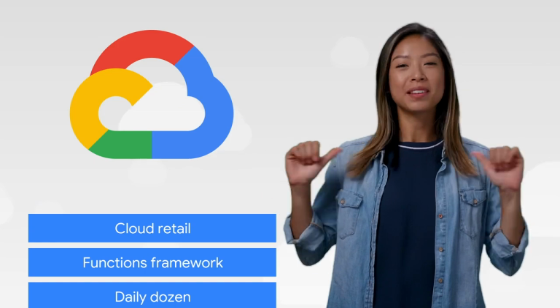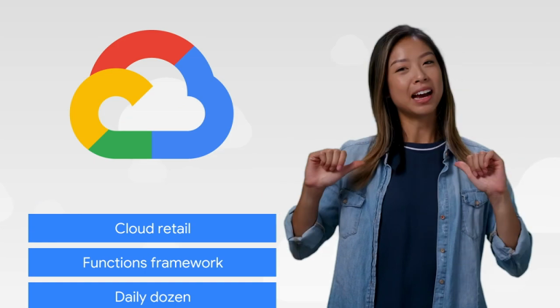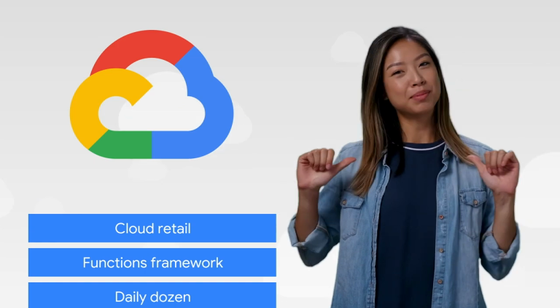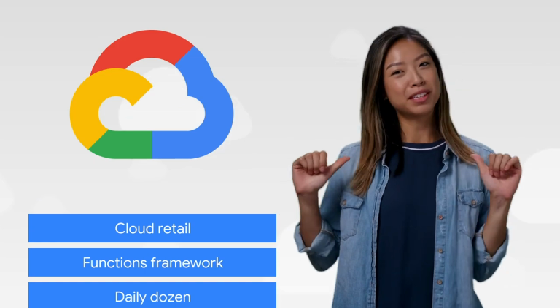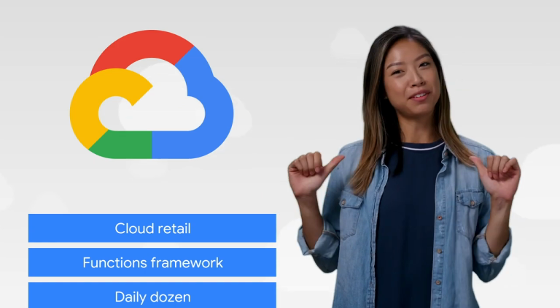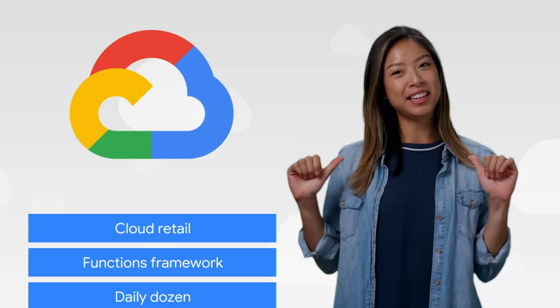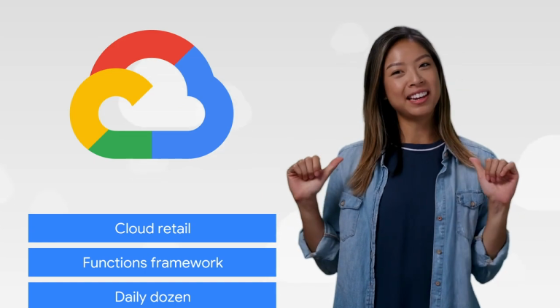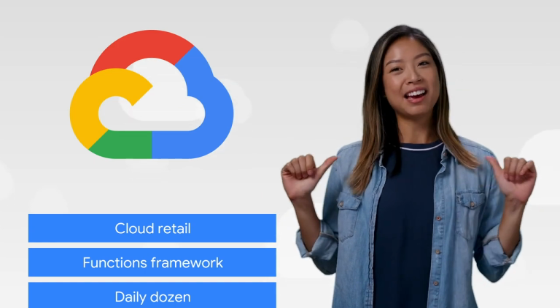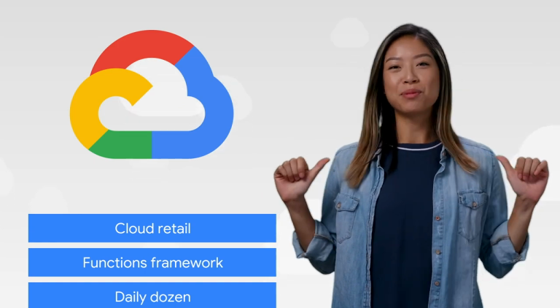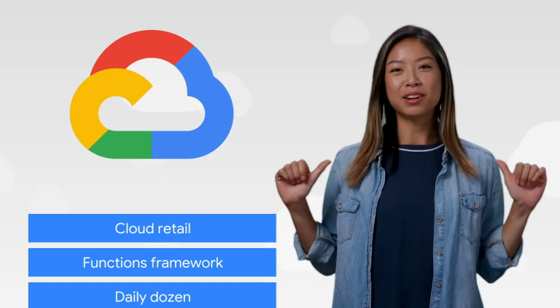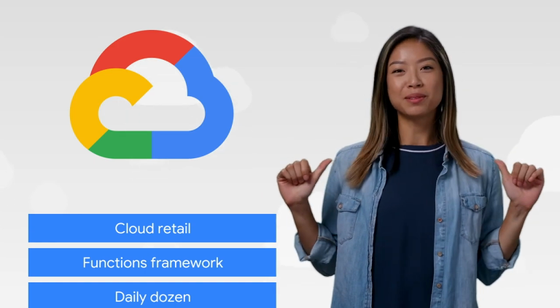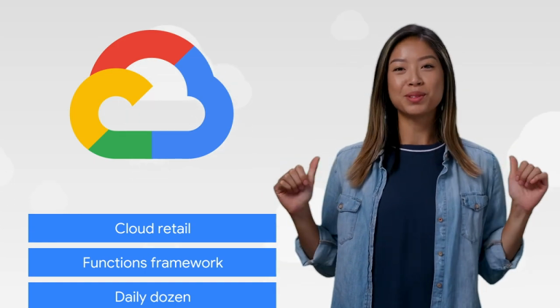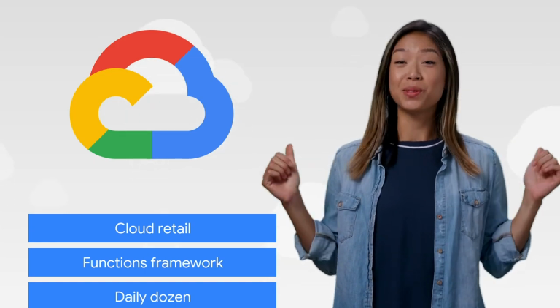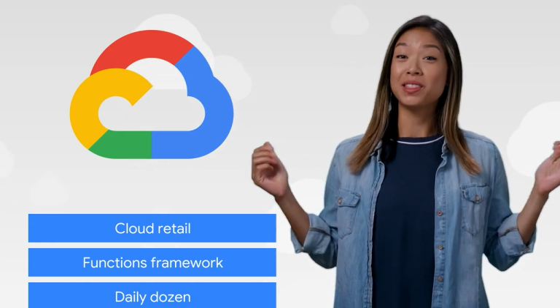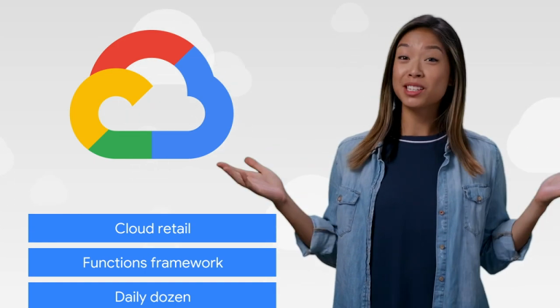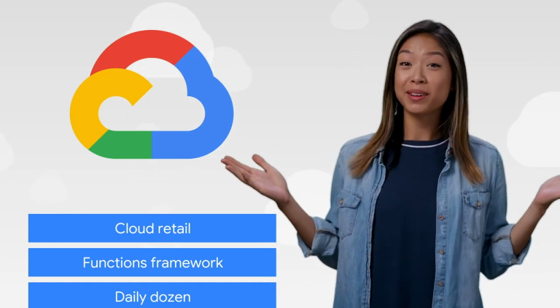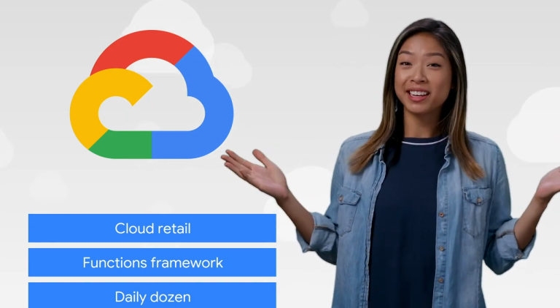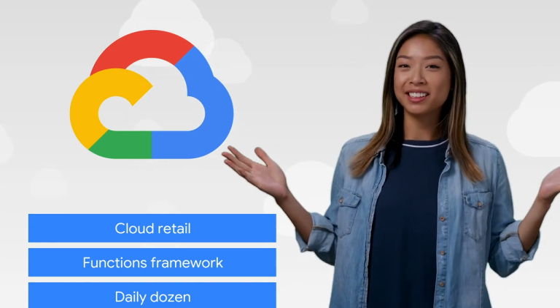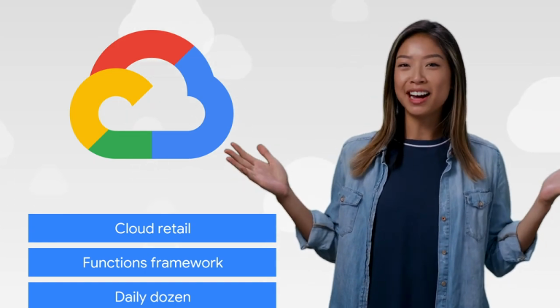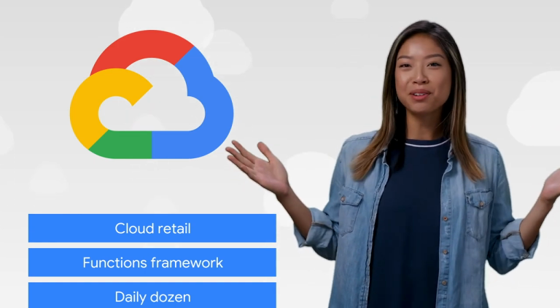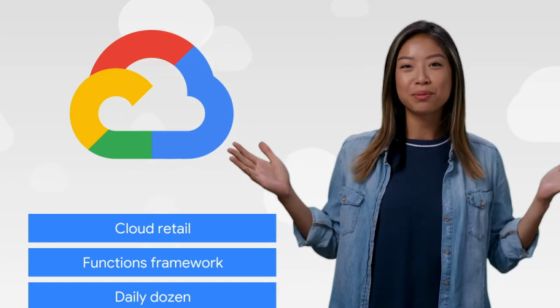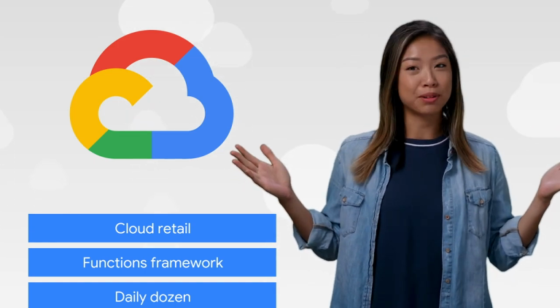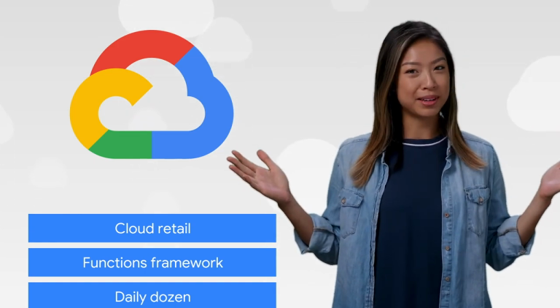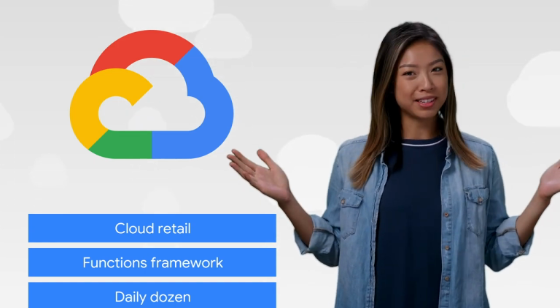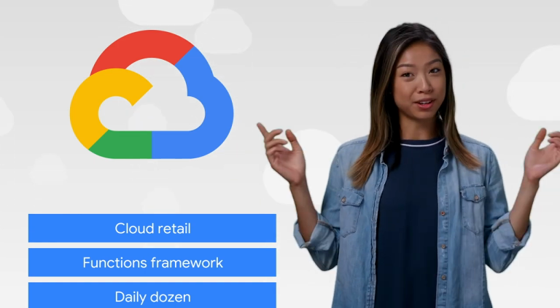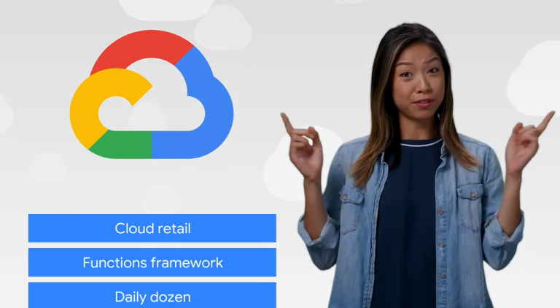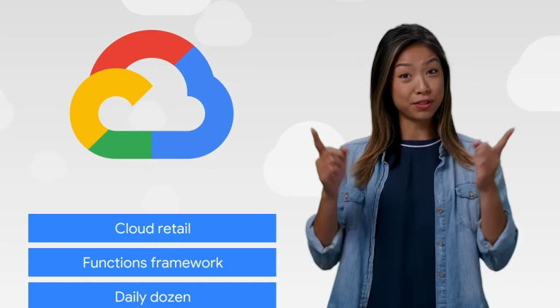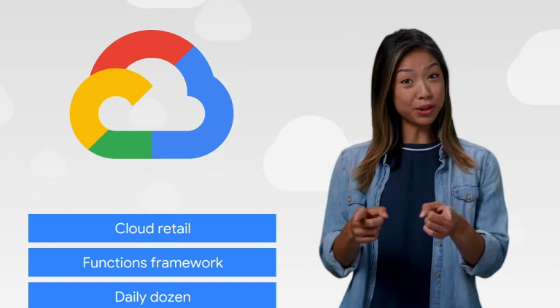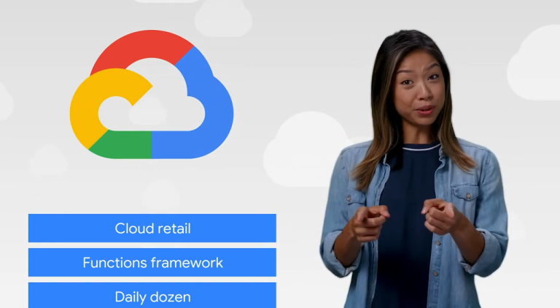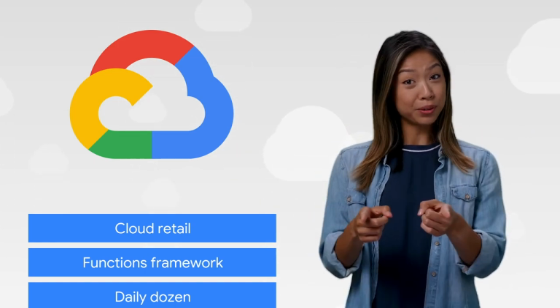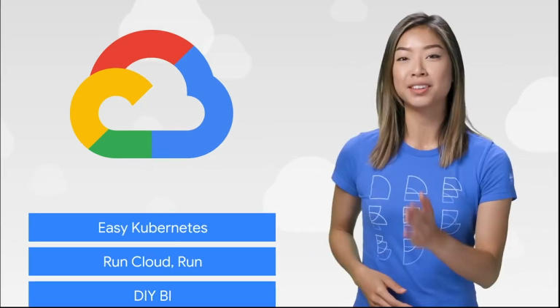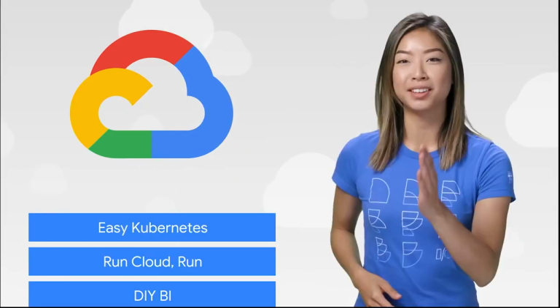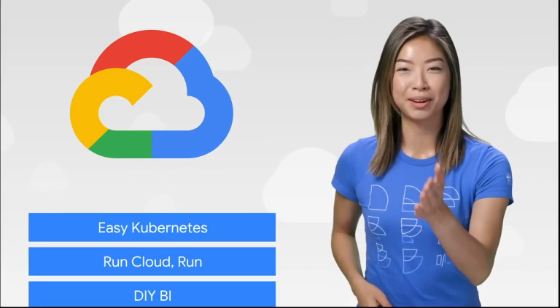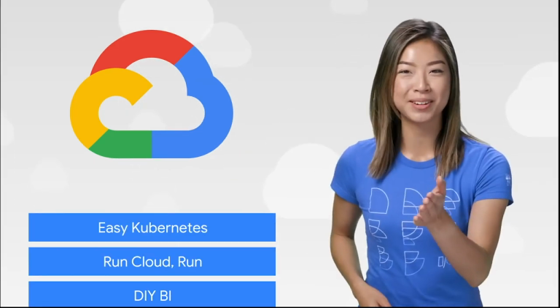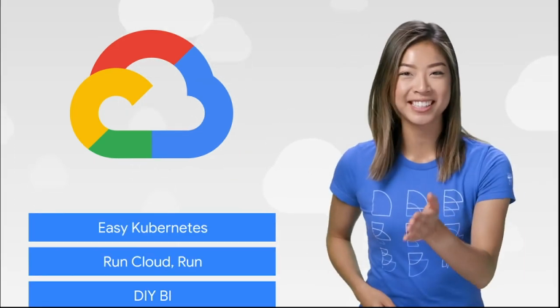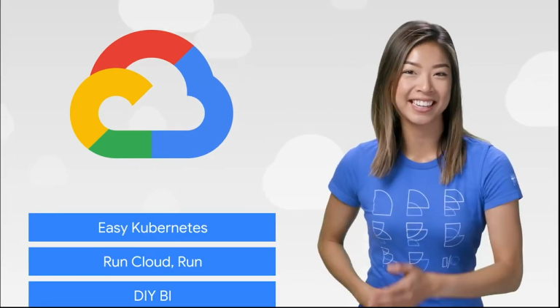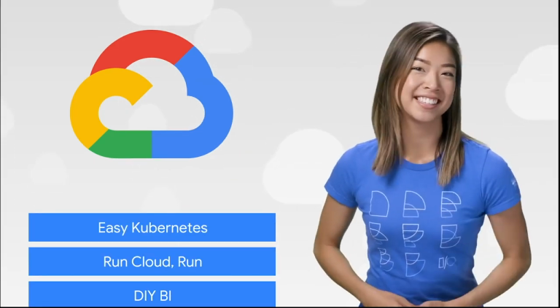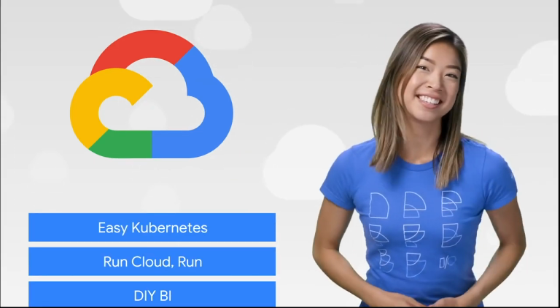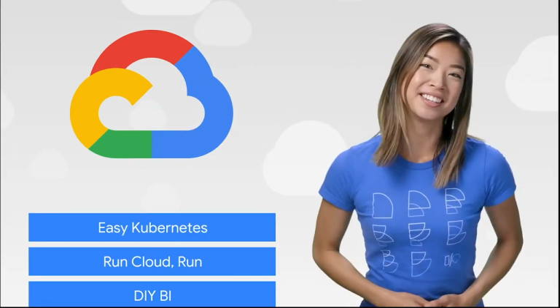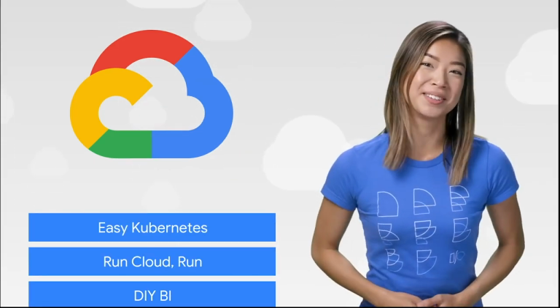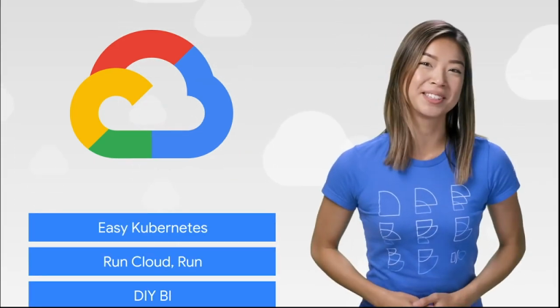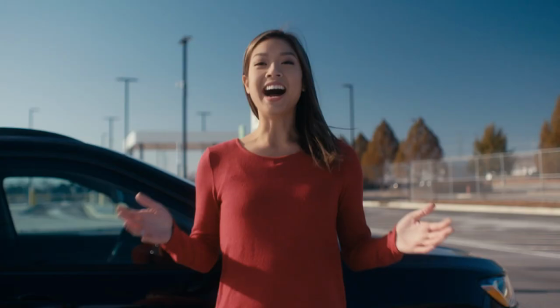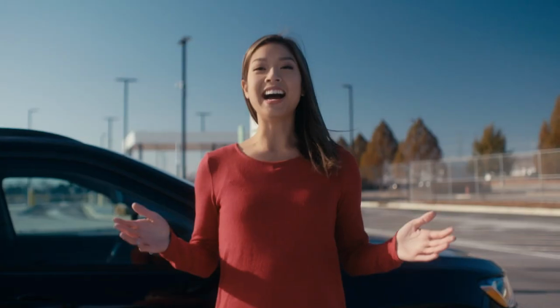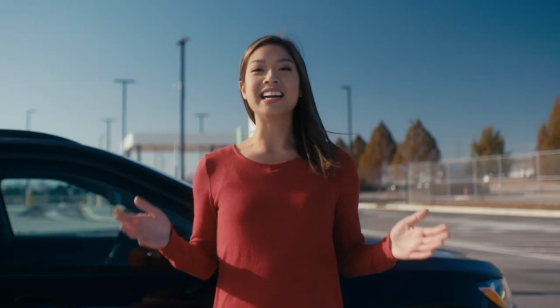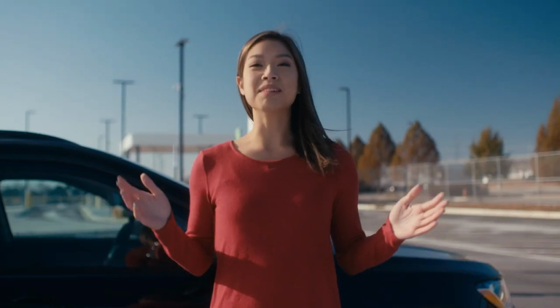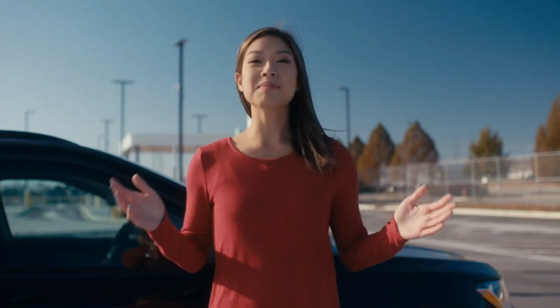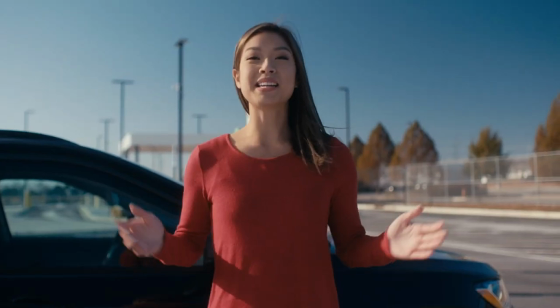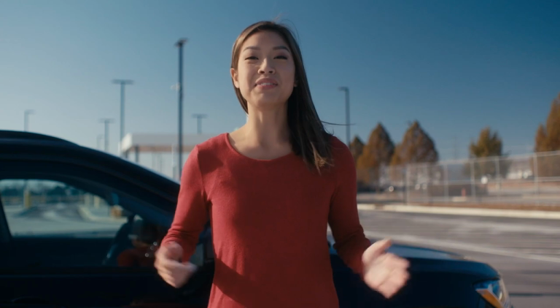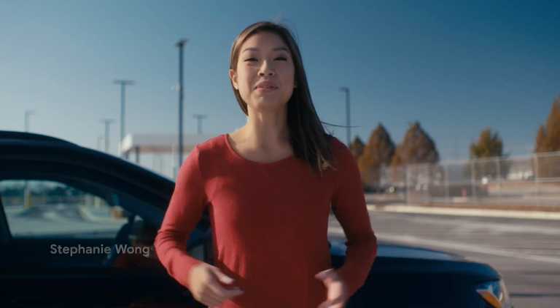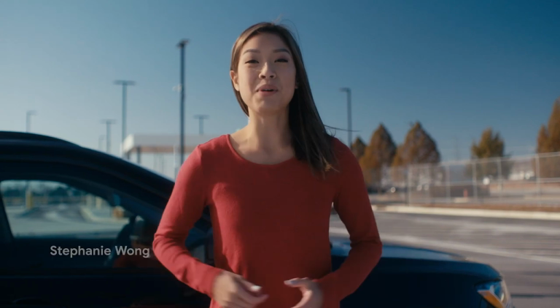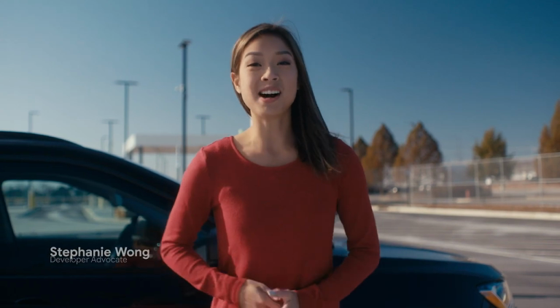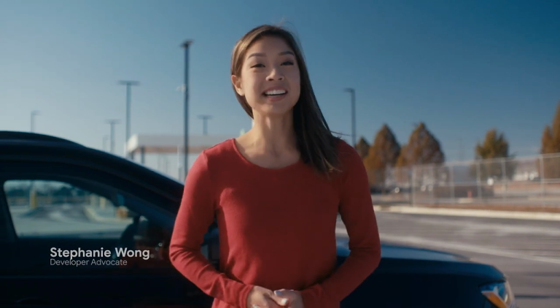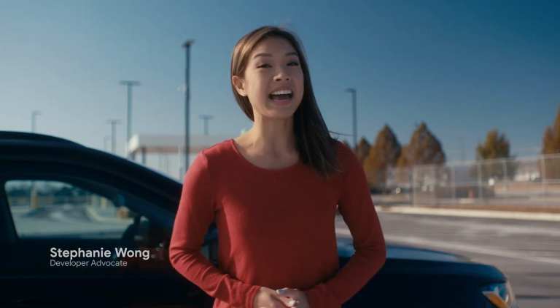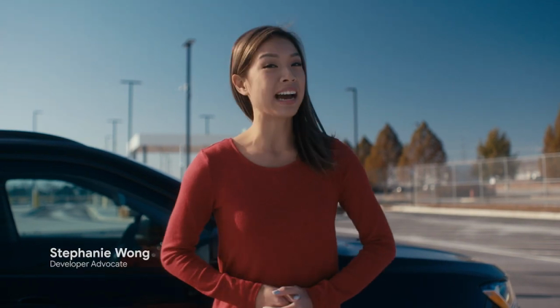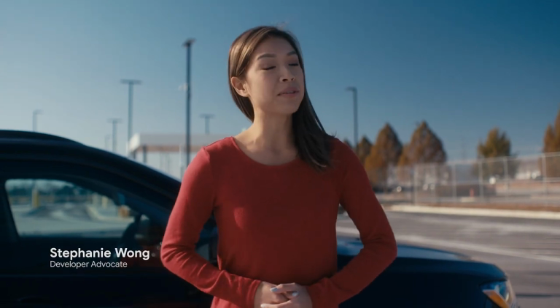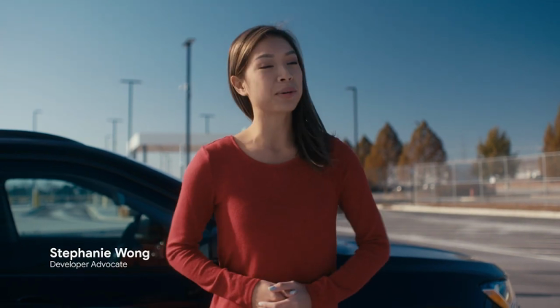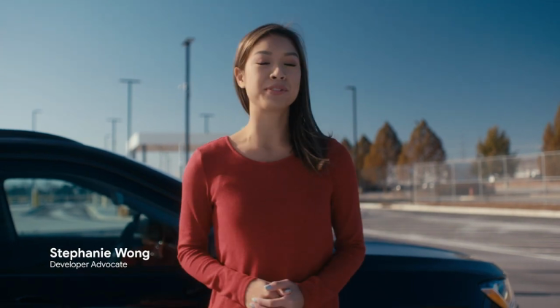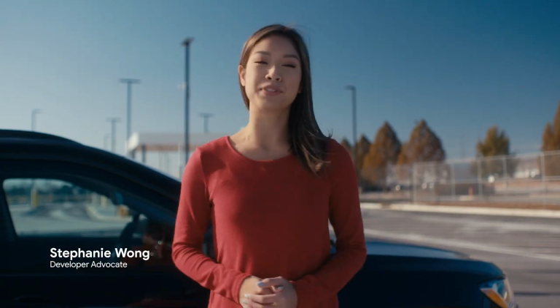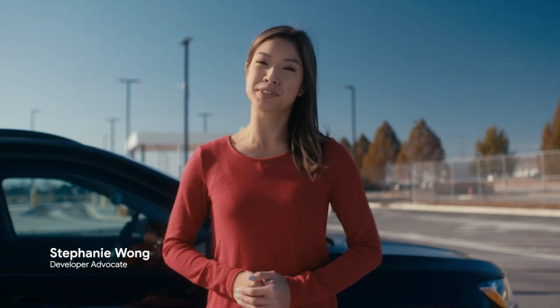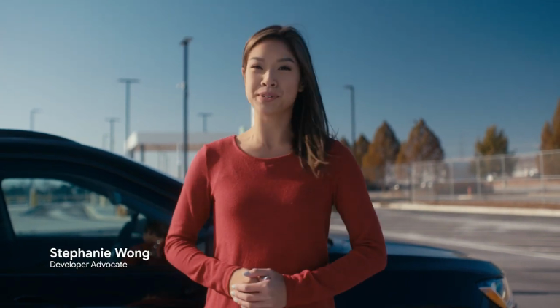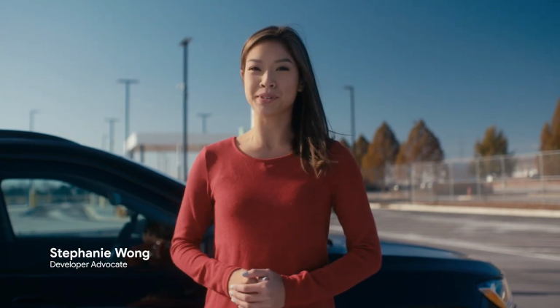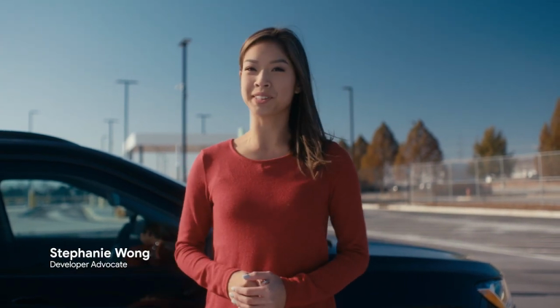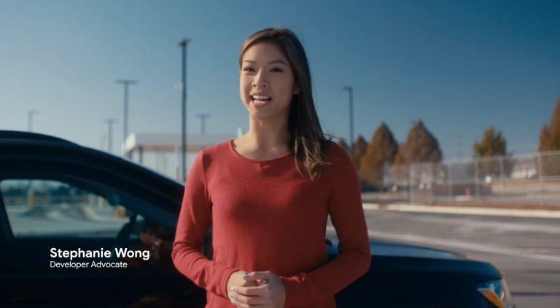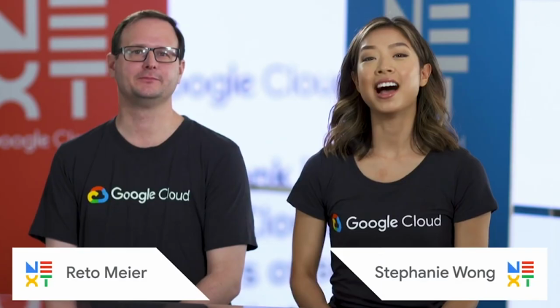I'm Stephanie, and welcome to This Week in Cloud, where we serve you the lowest latency news. I'm Stephanie Wong, and I work for Google Cloud.